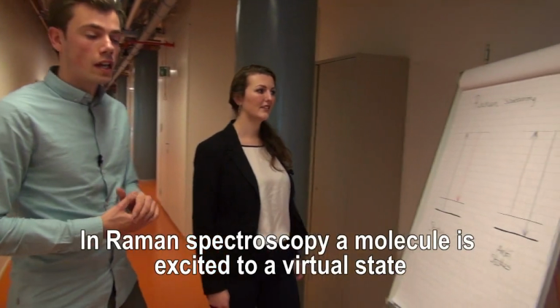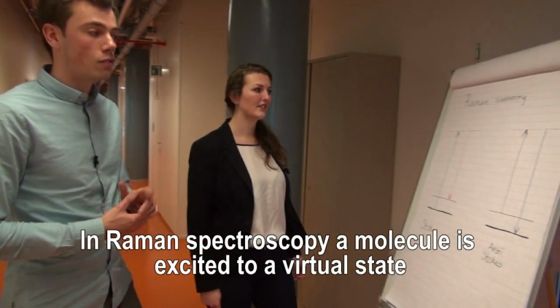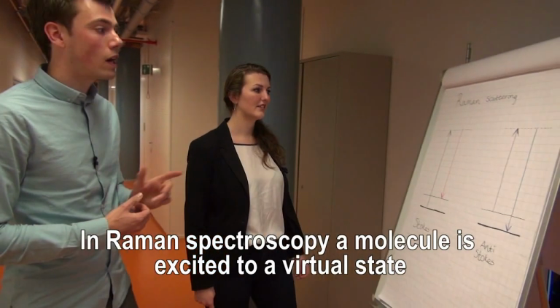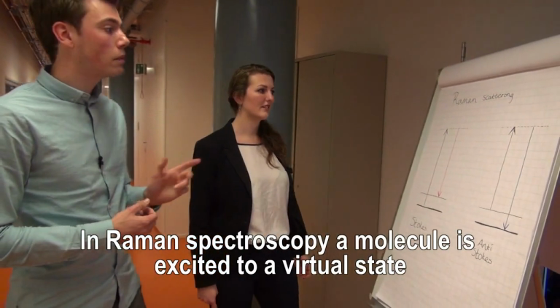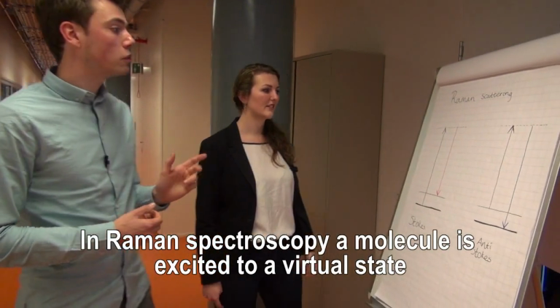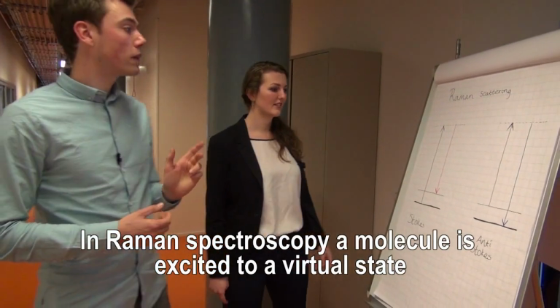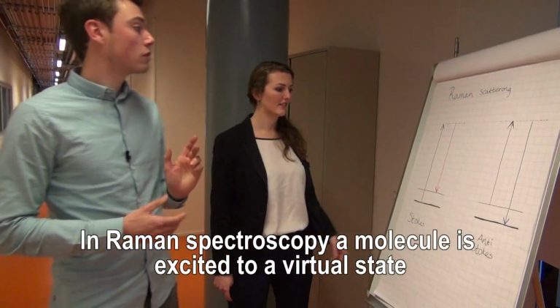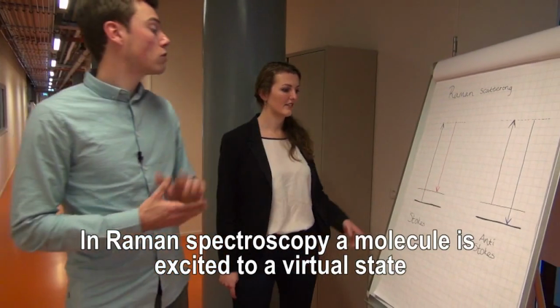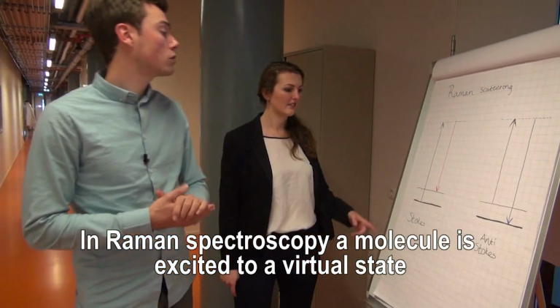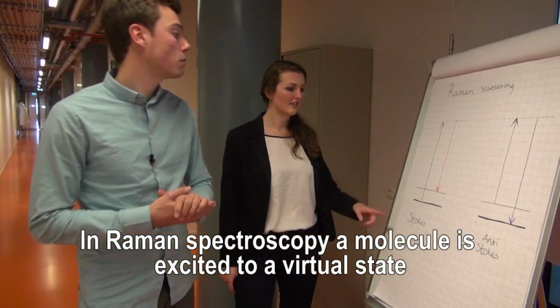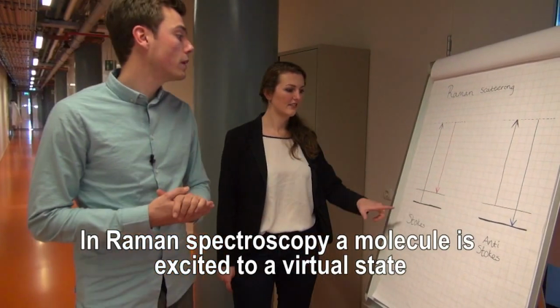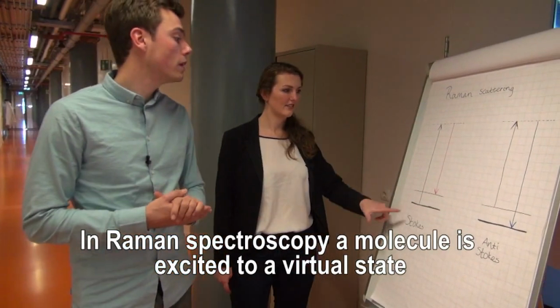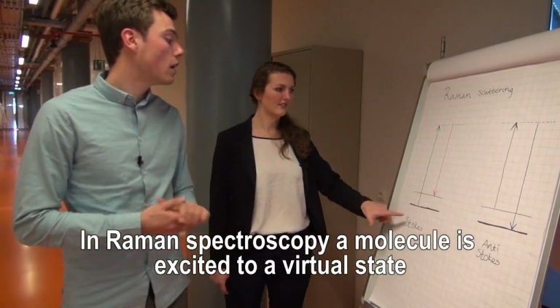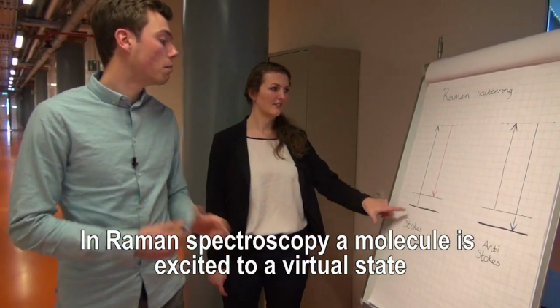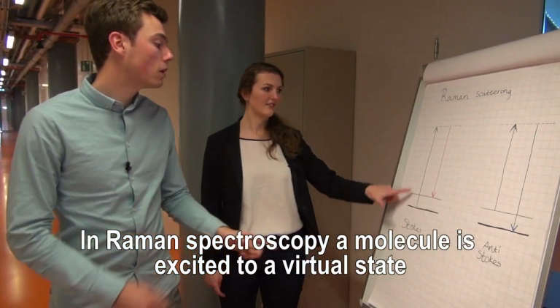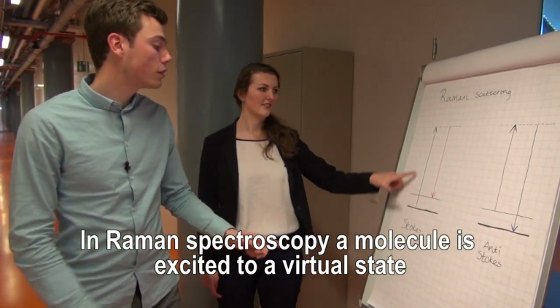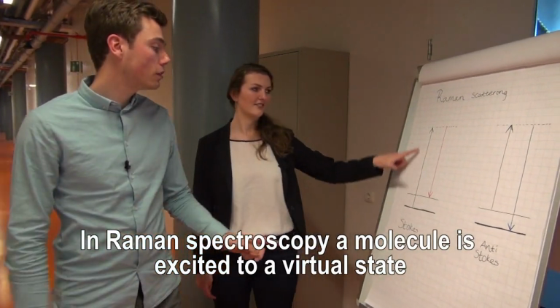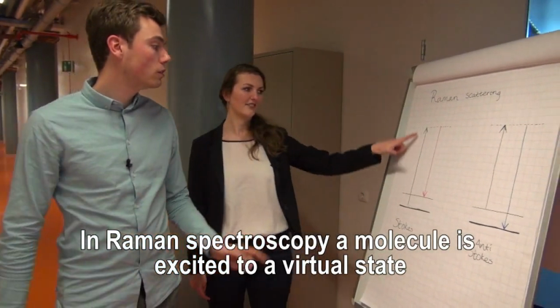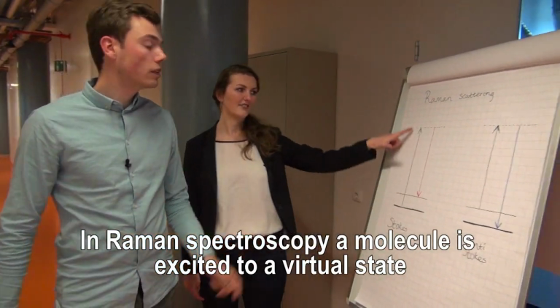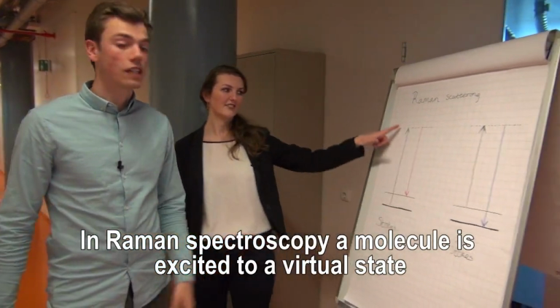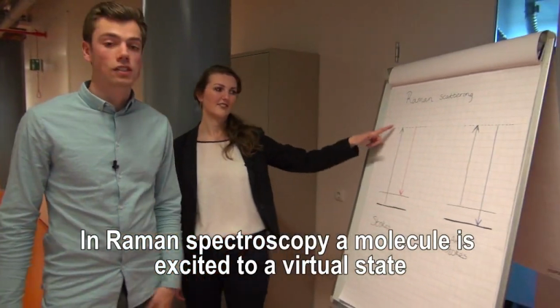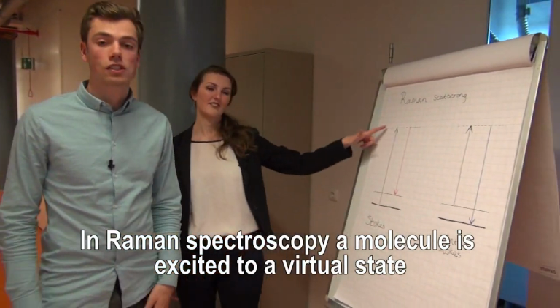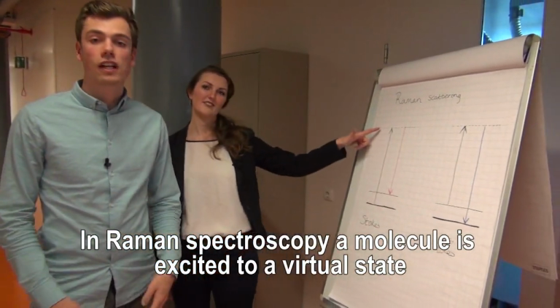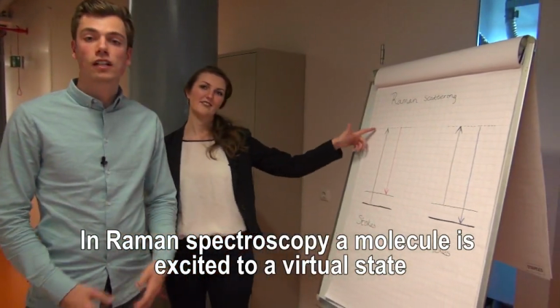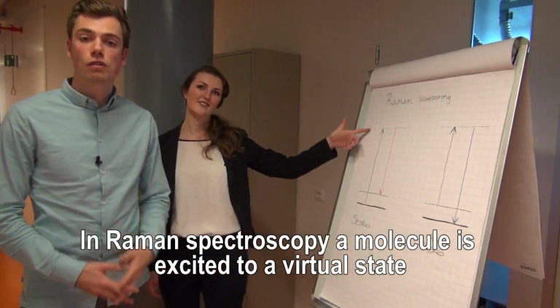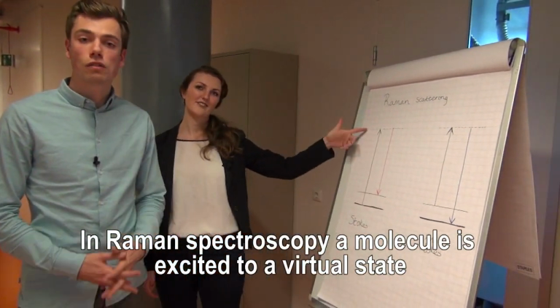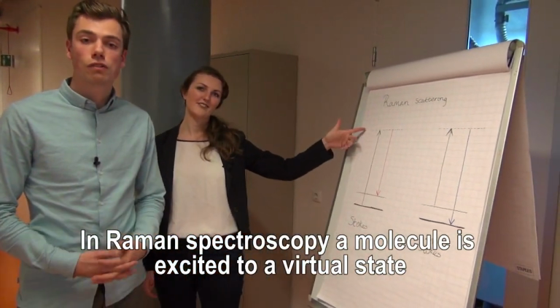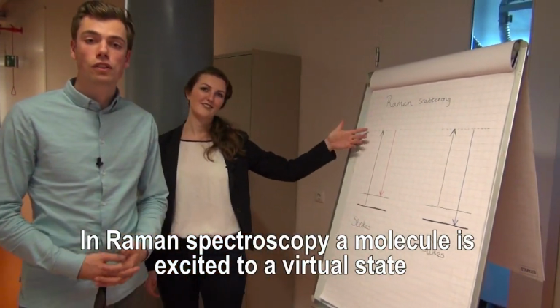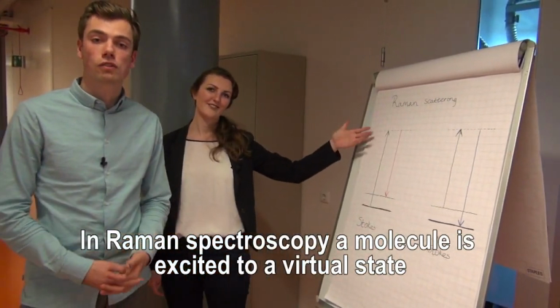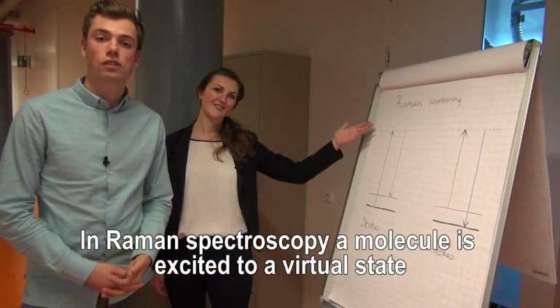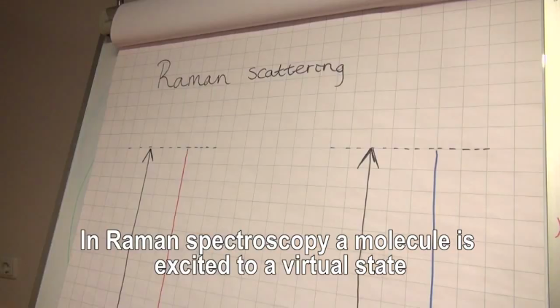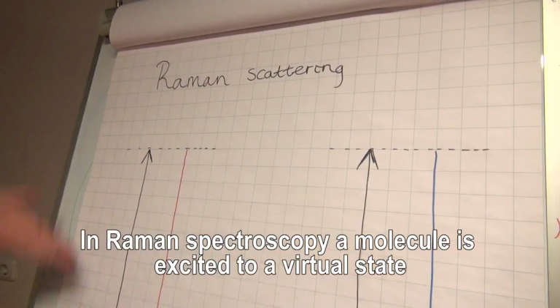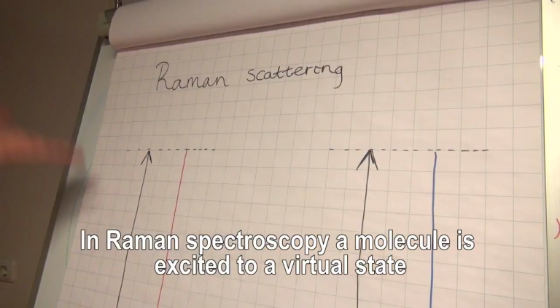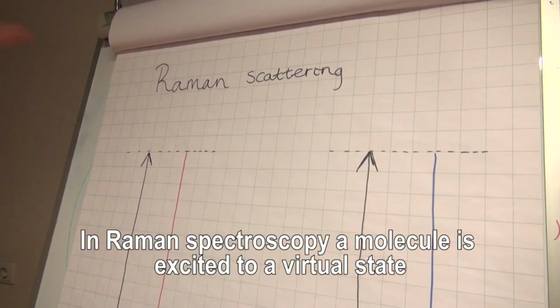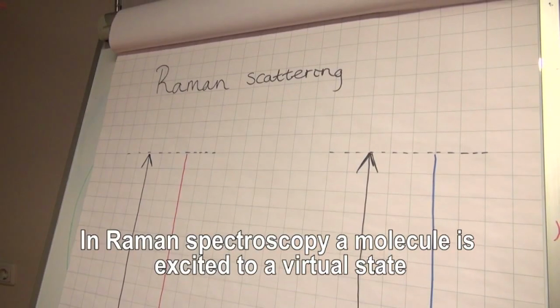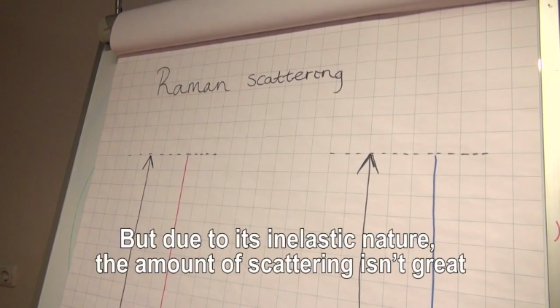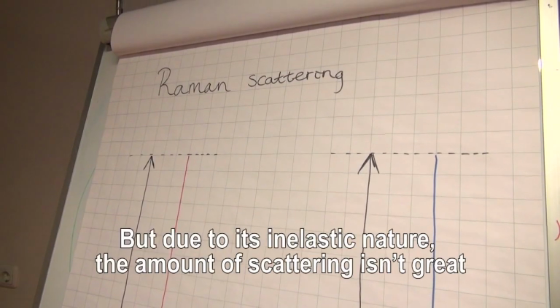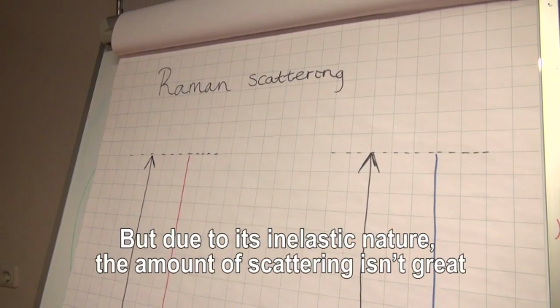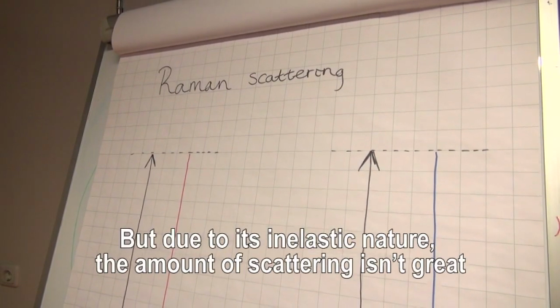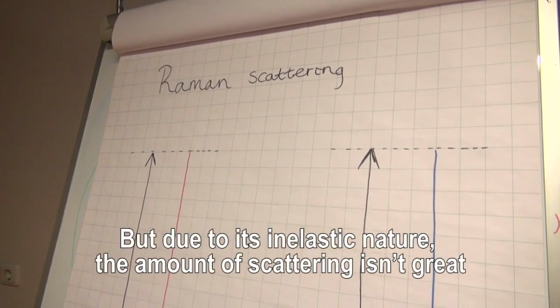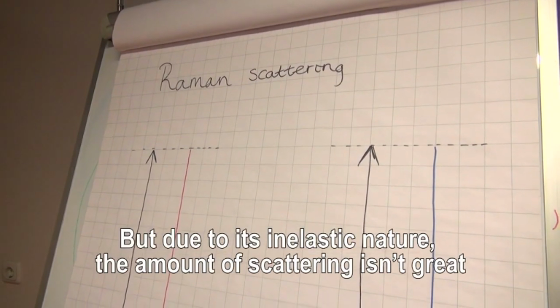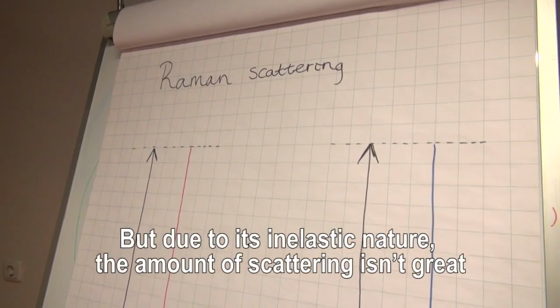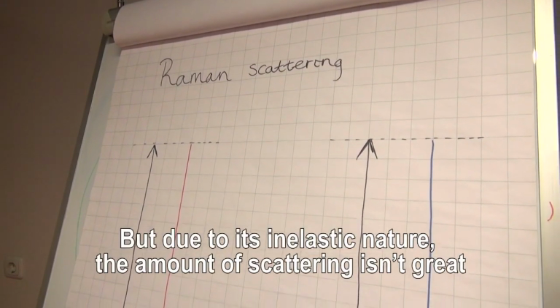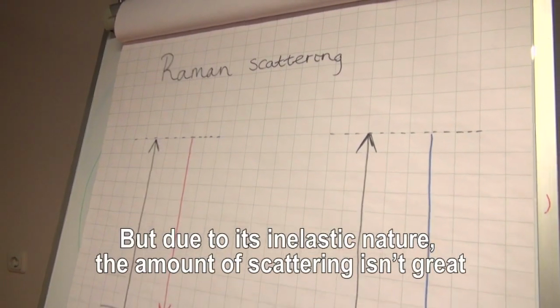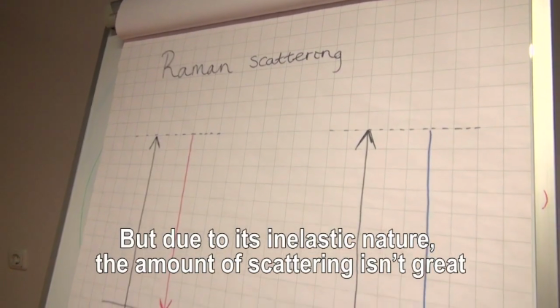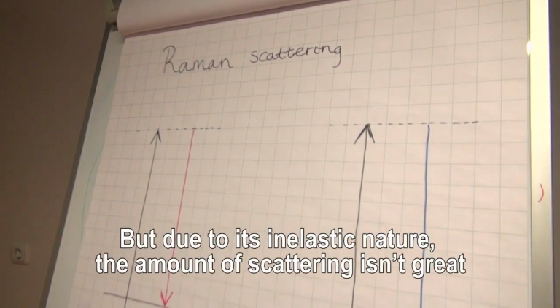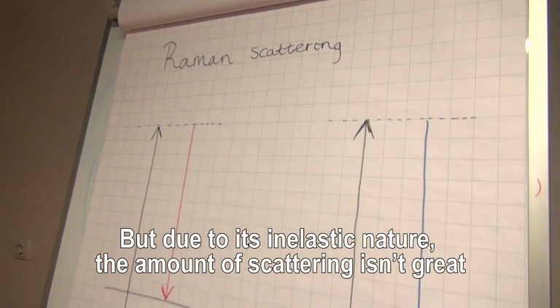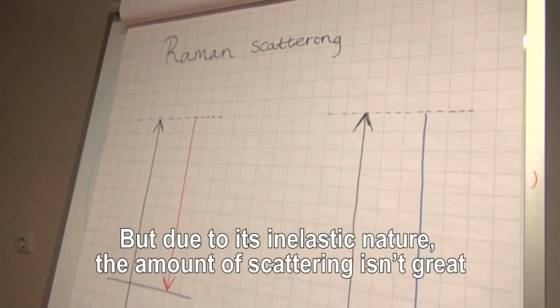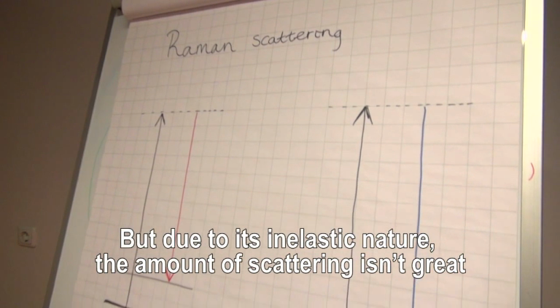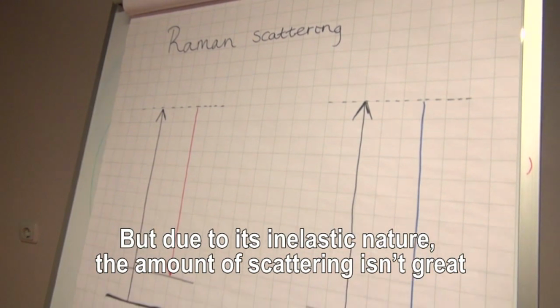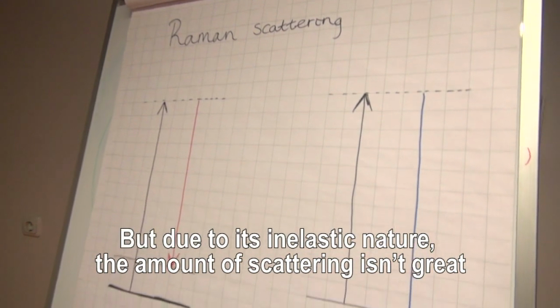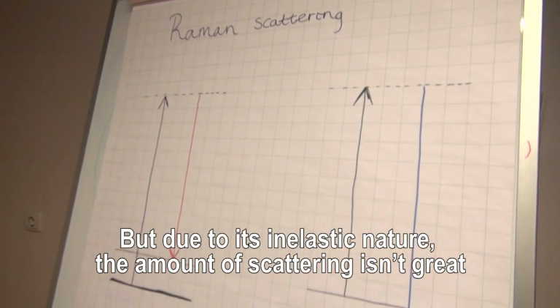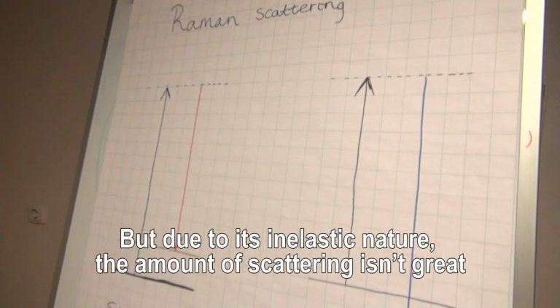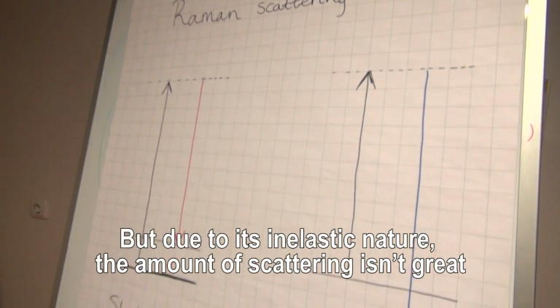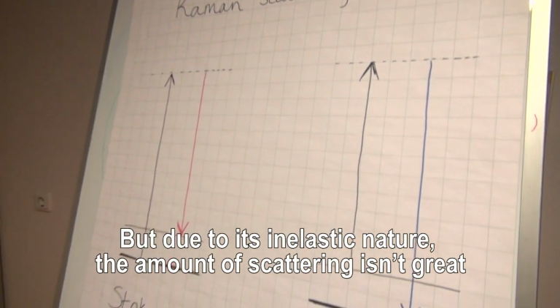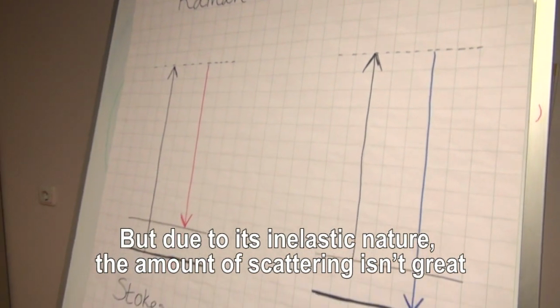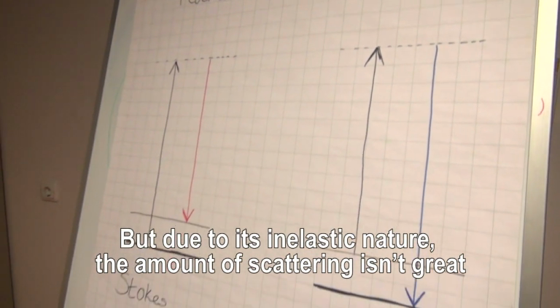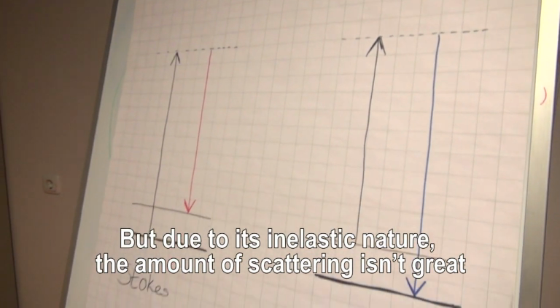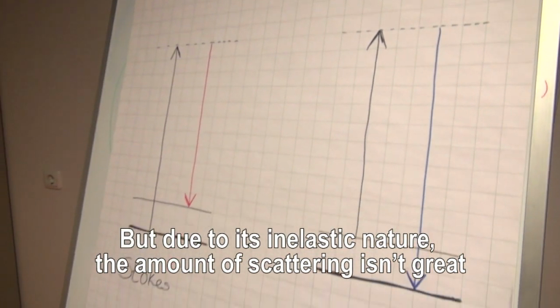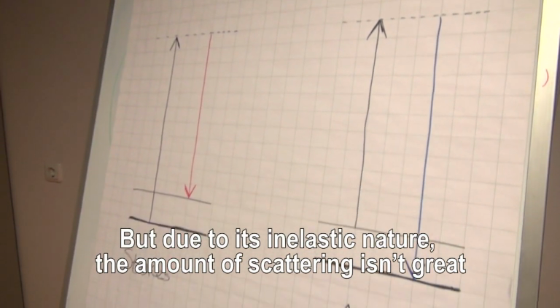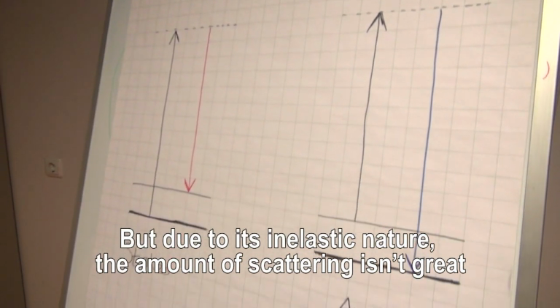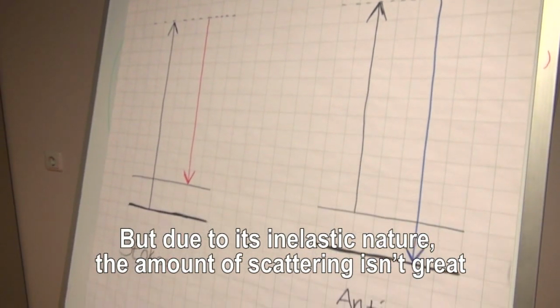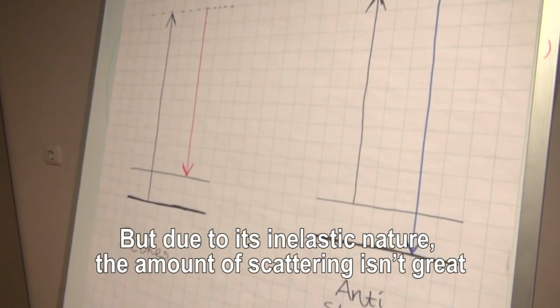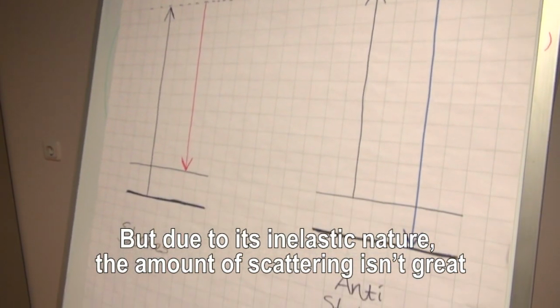In Raman spectroscopy a molecule is excited to a virtual state. But due to its inelastic nature the amount of scattering isn't great.